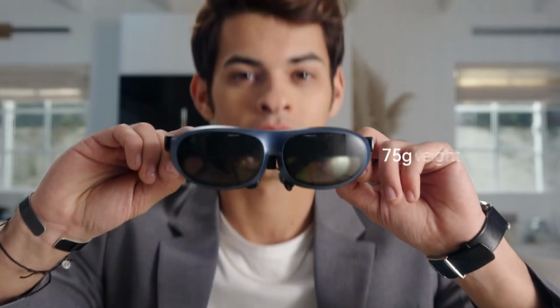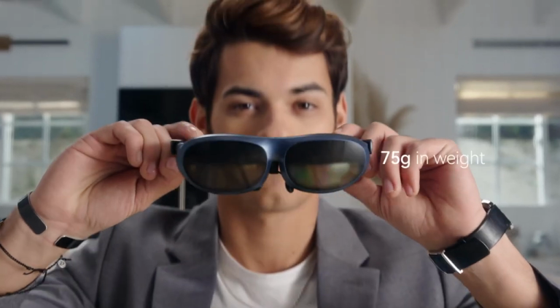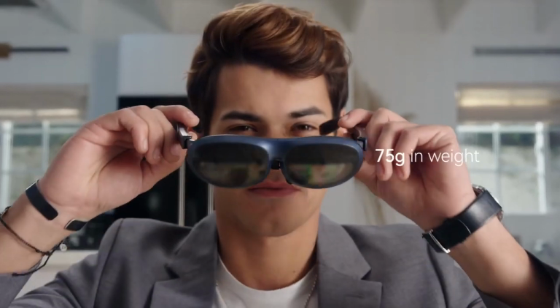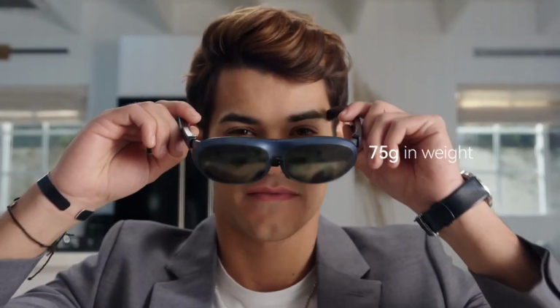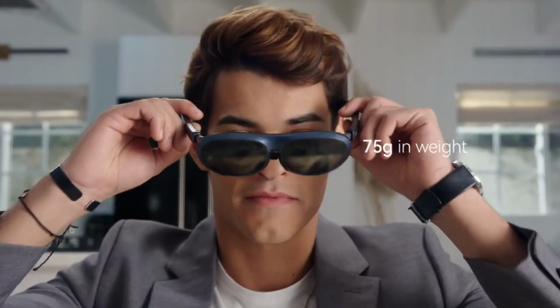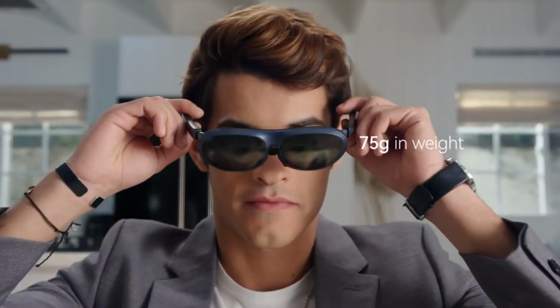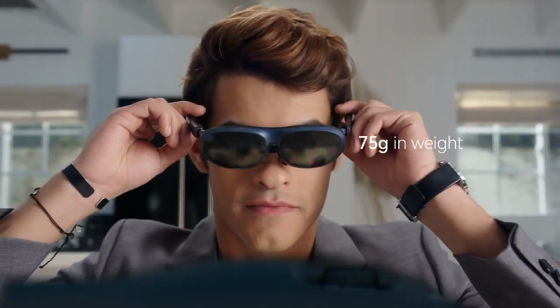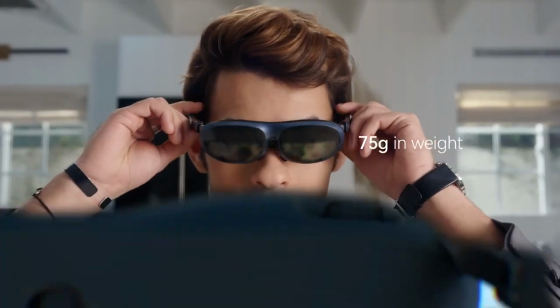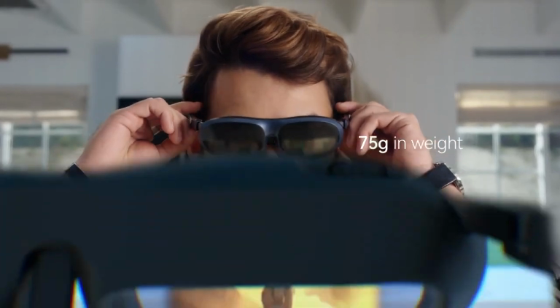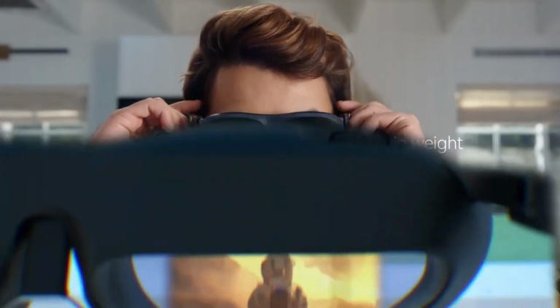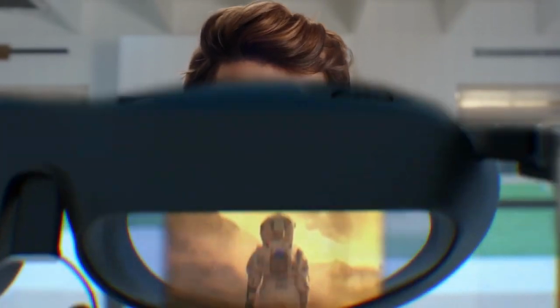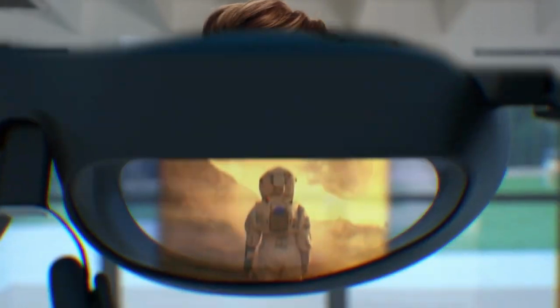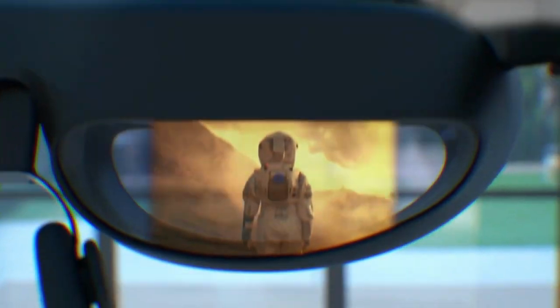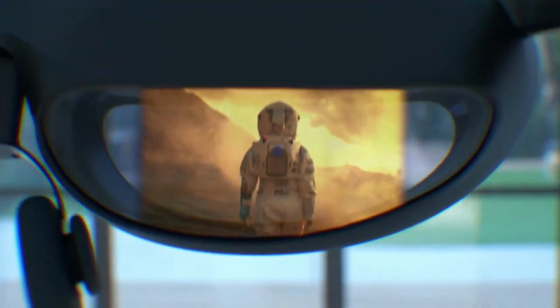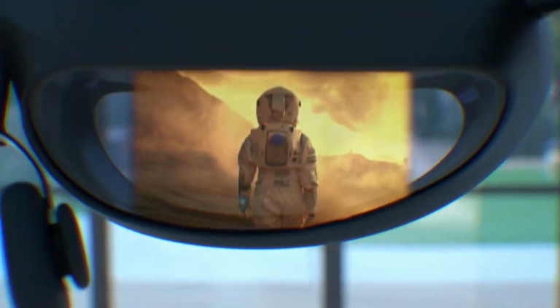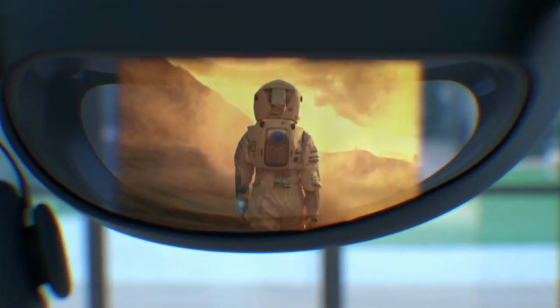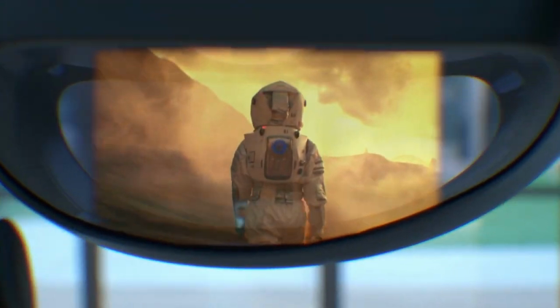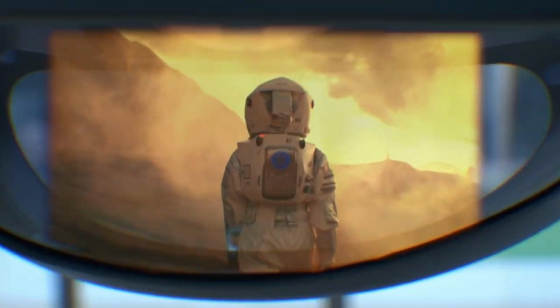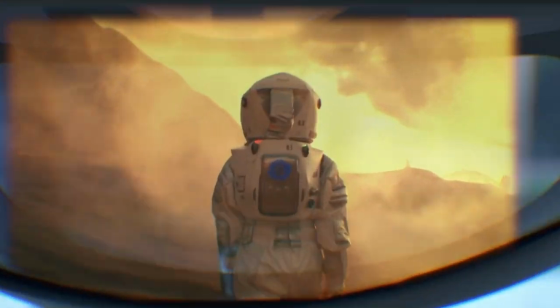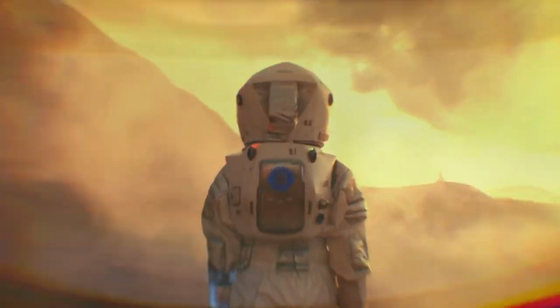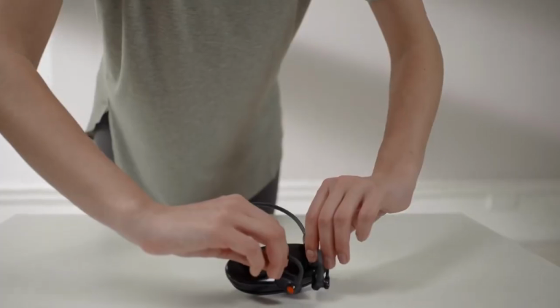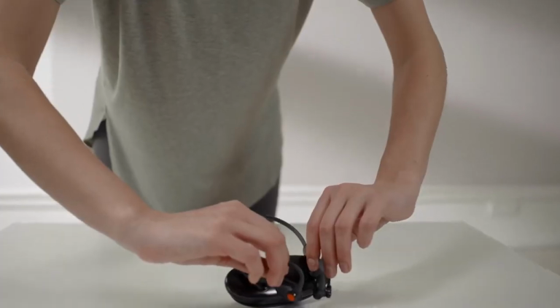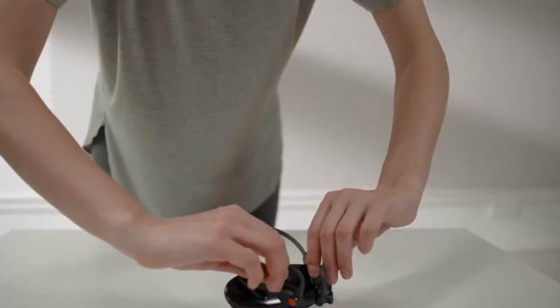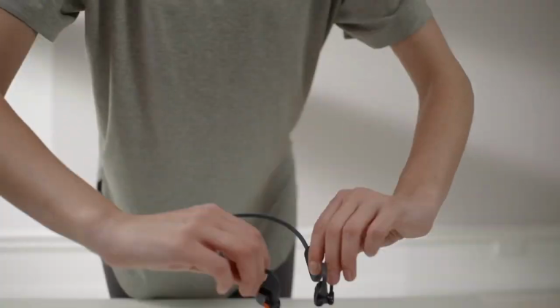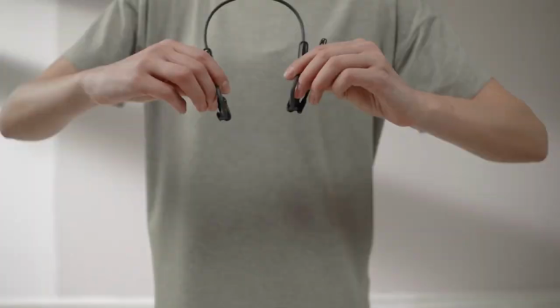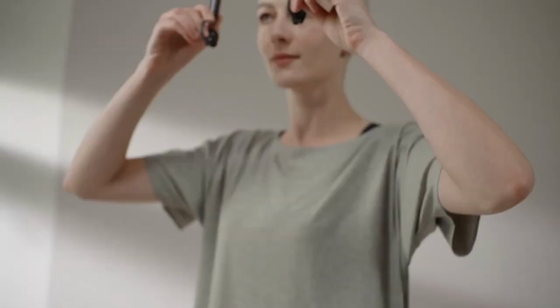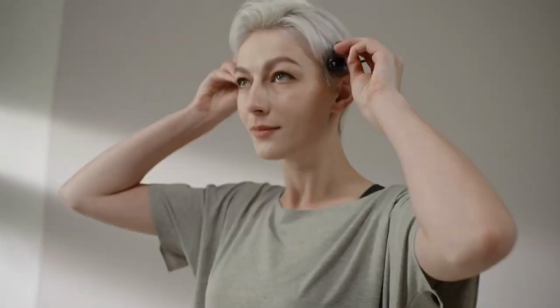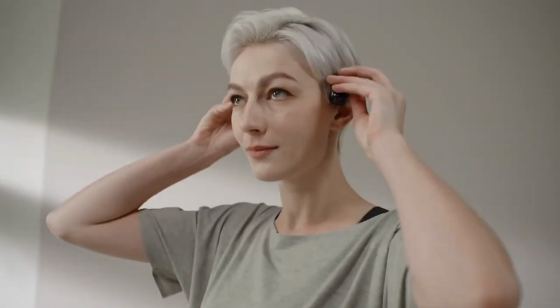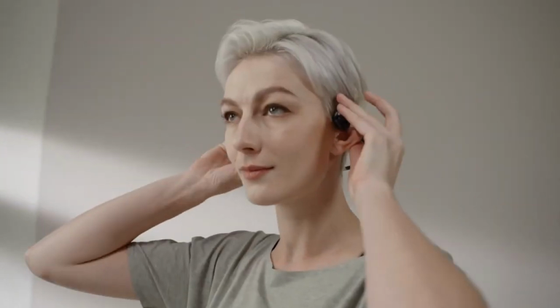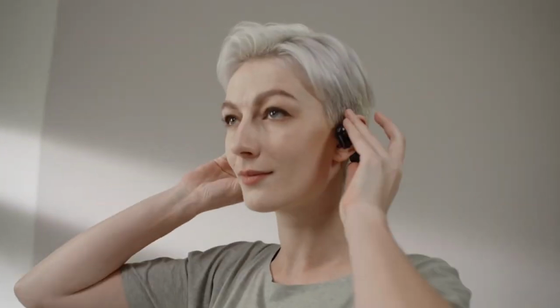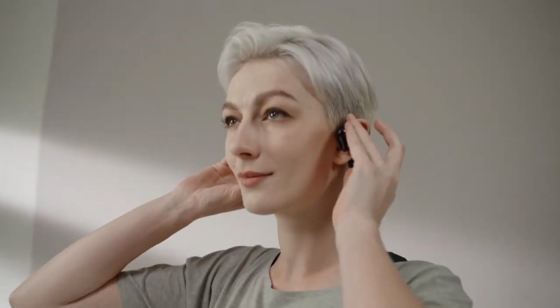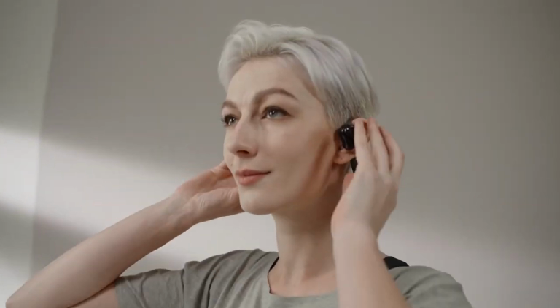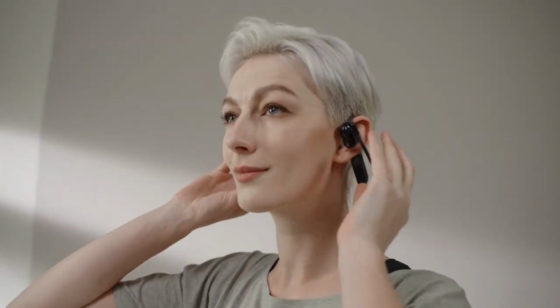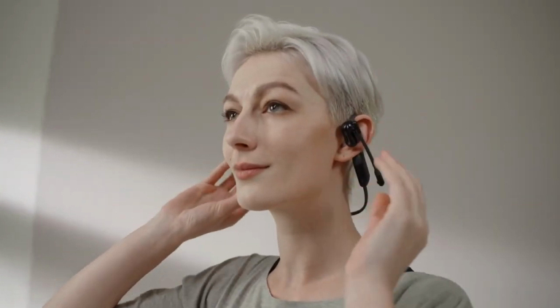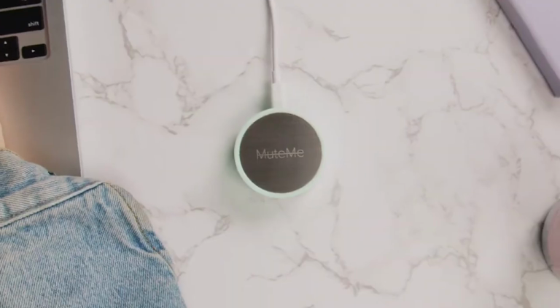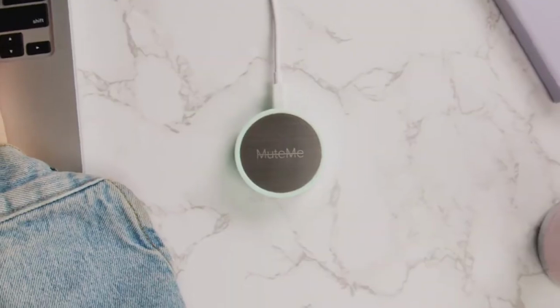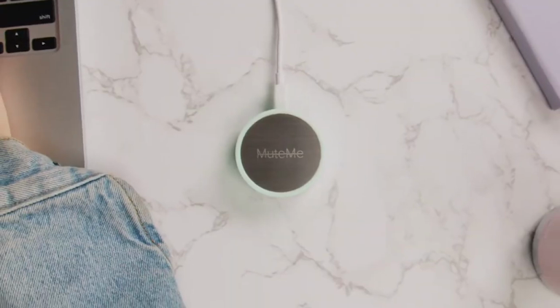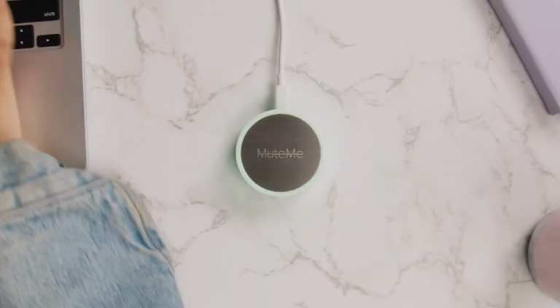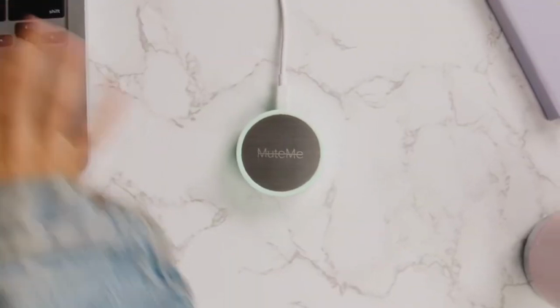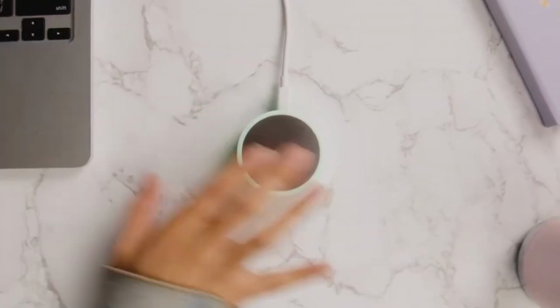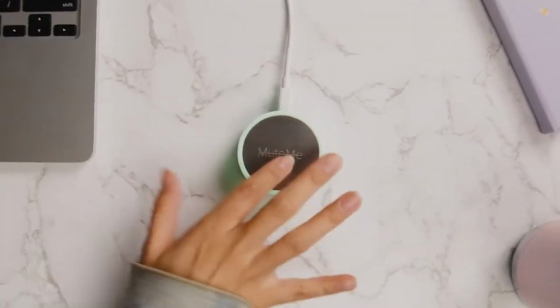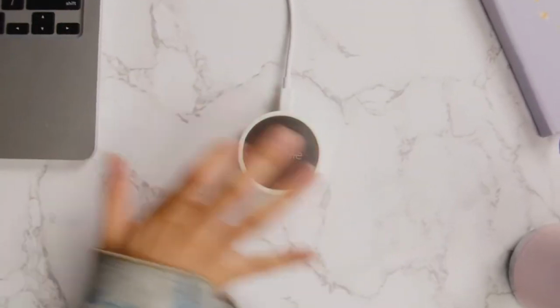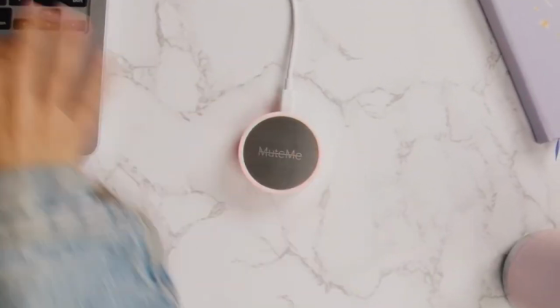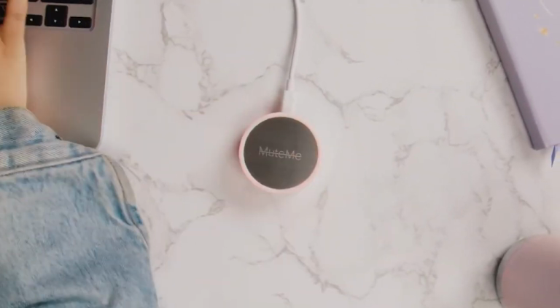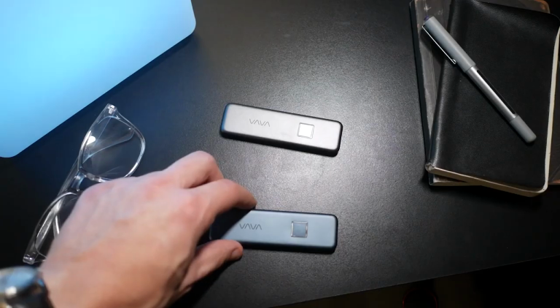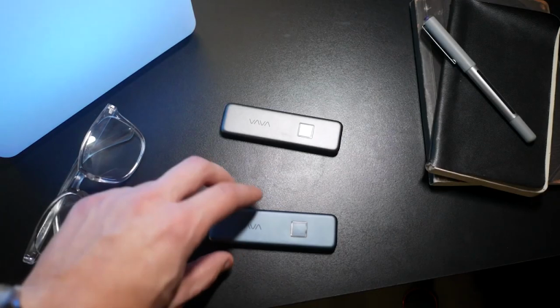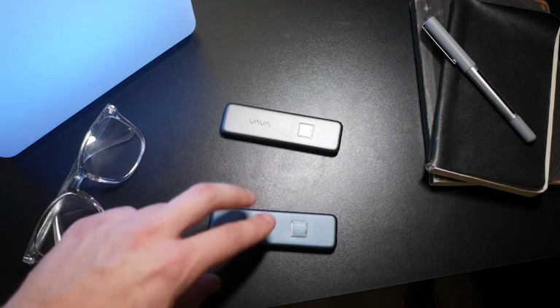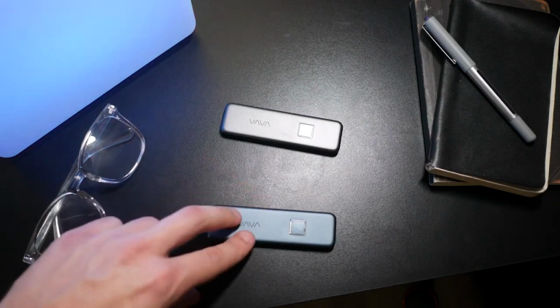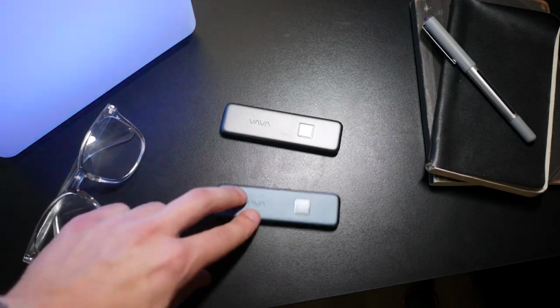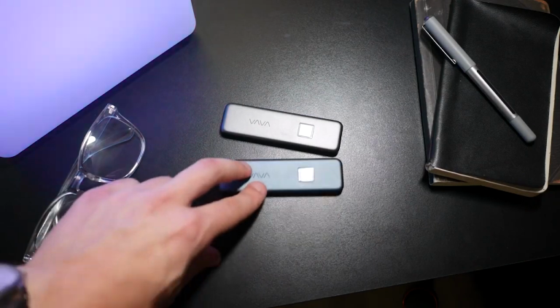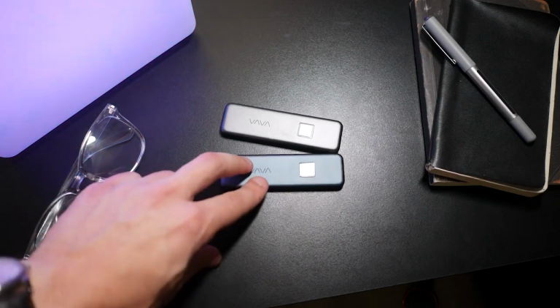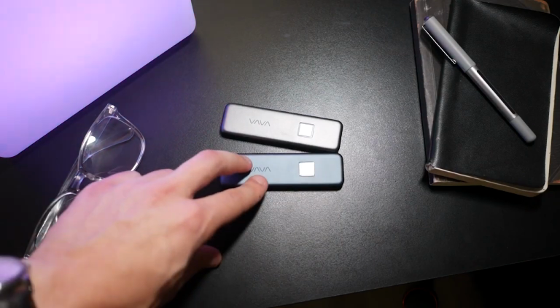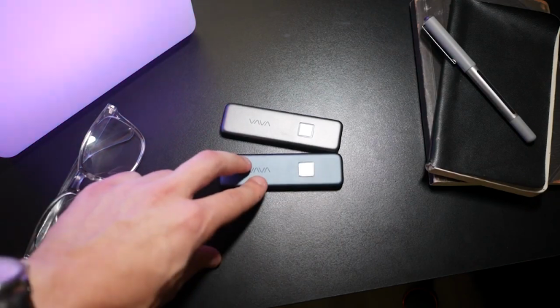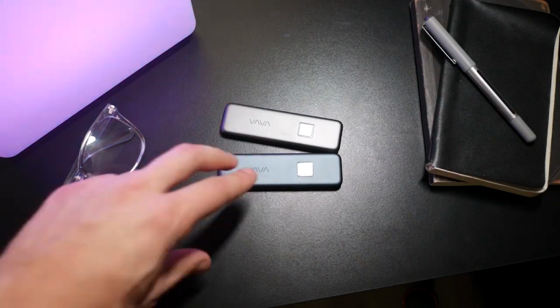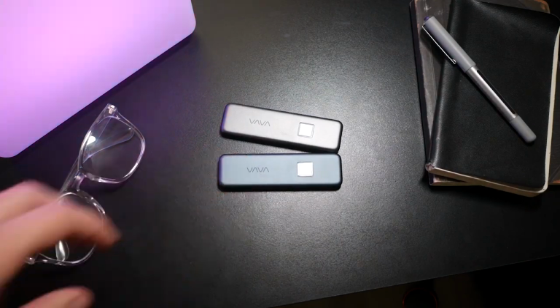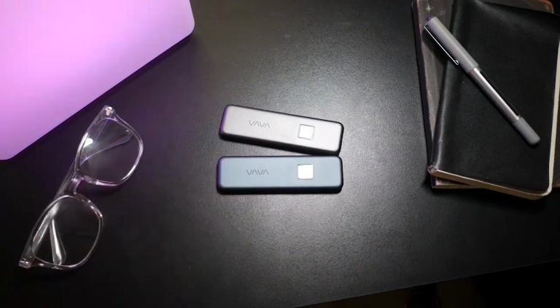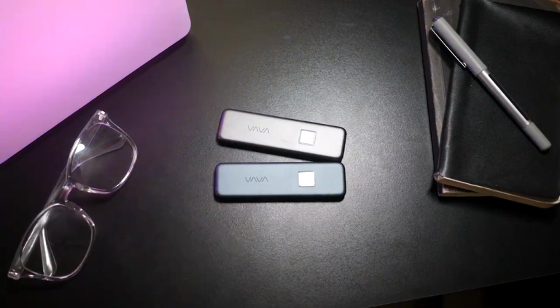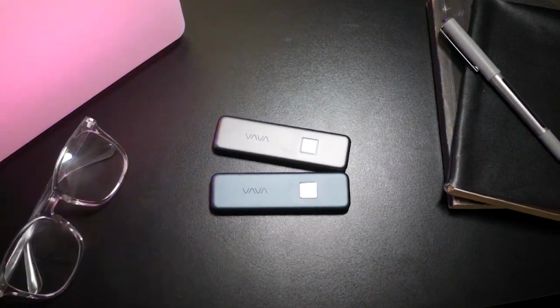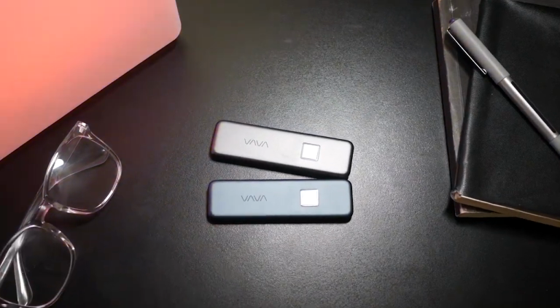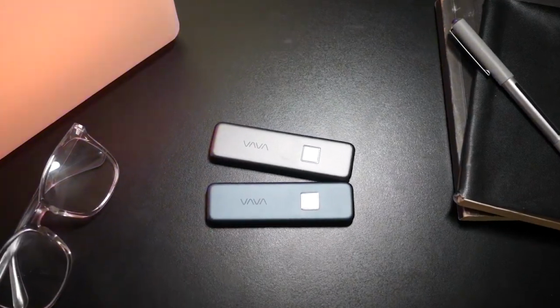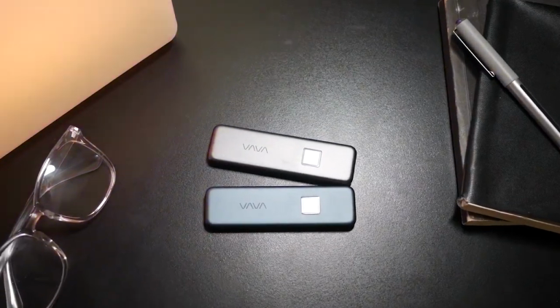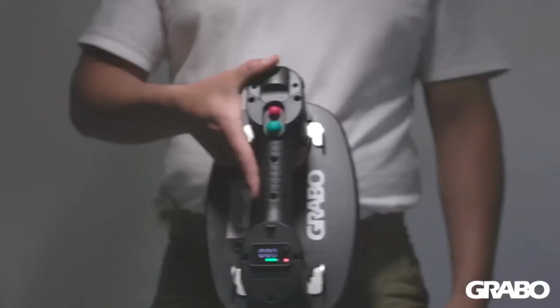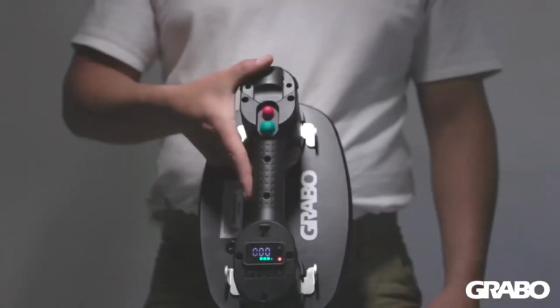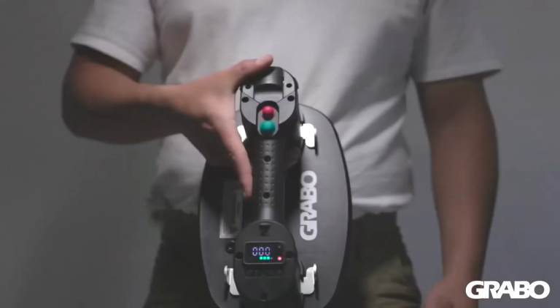Hey there gadget enthusiasts! Are you ready to dive into the world of cool tech gadgets? So then let's get started!